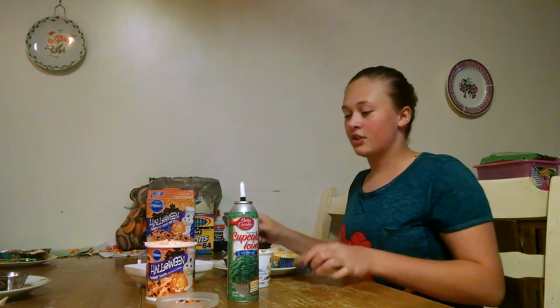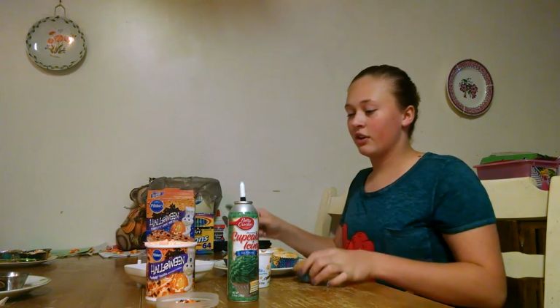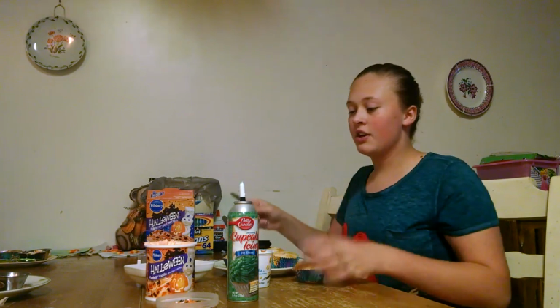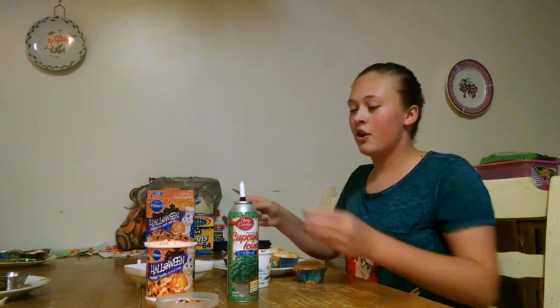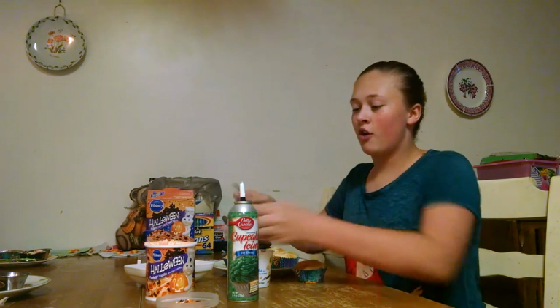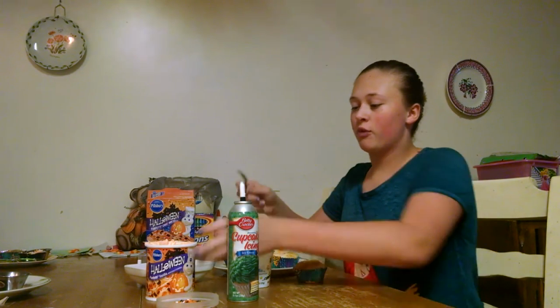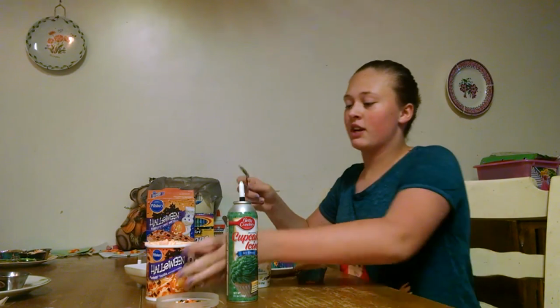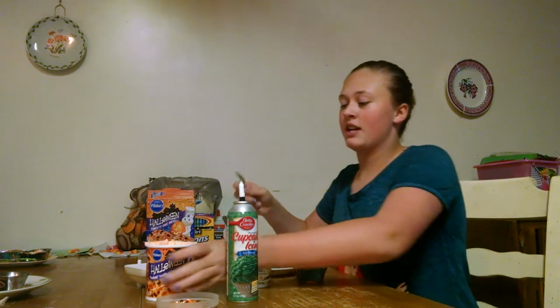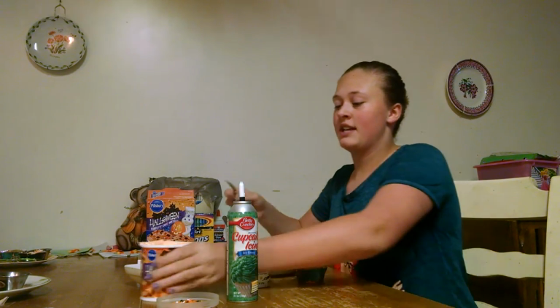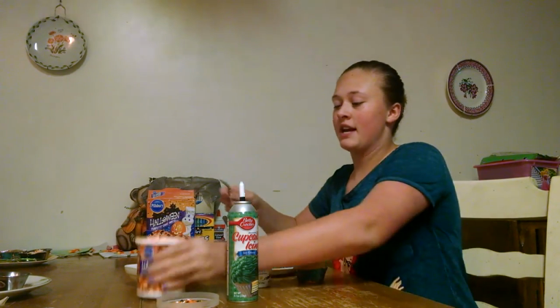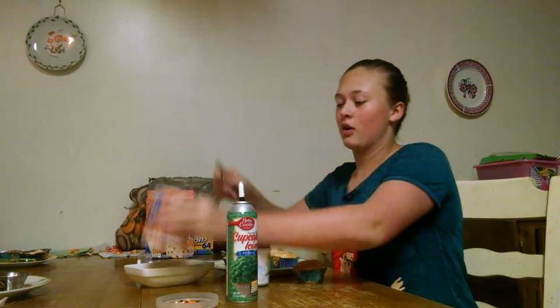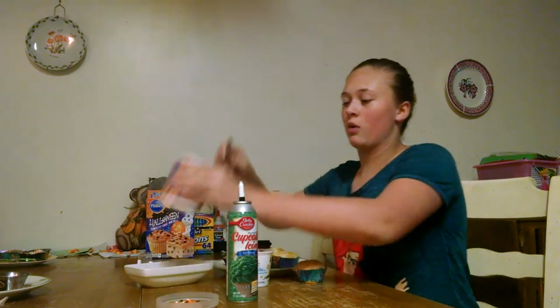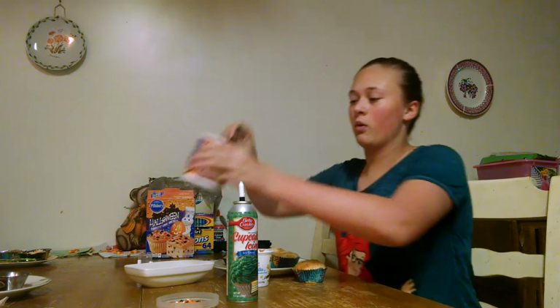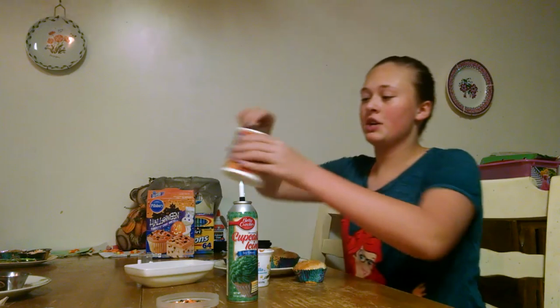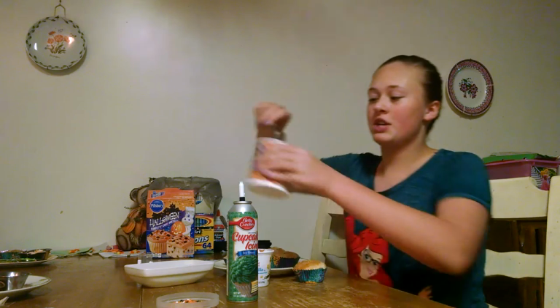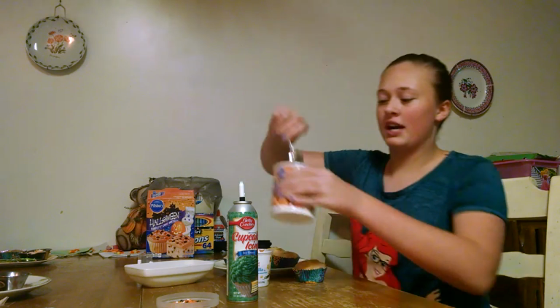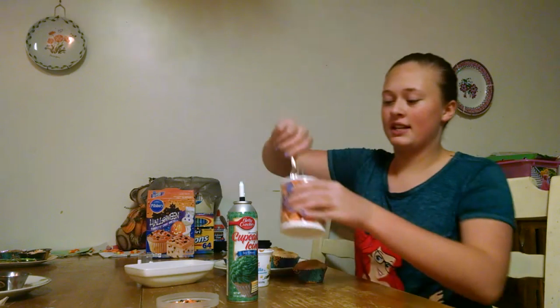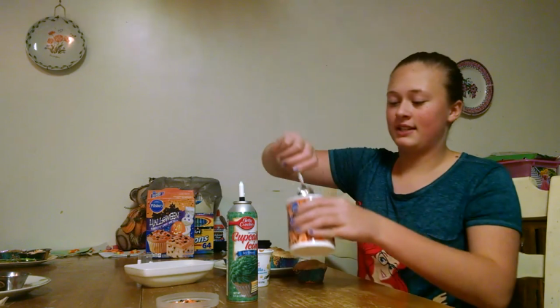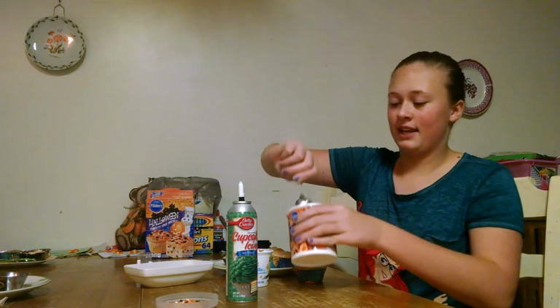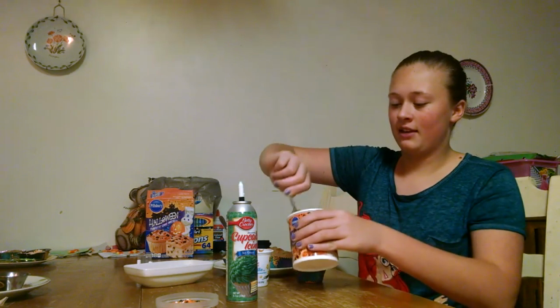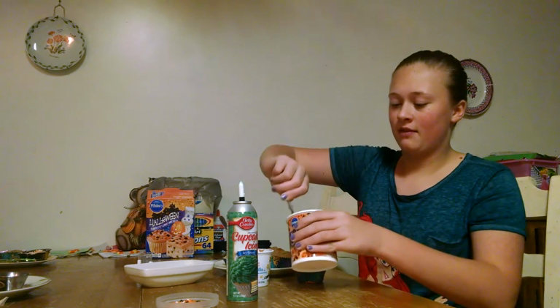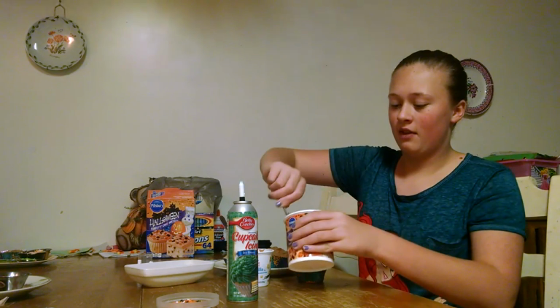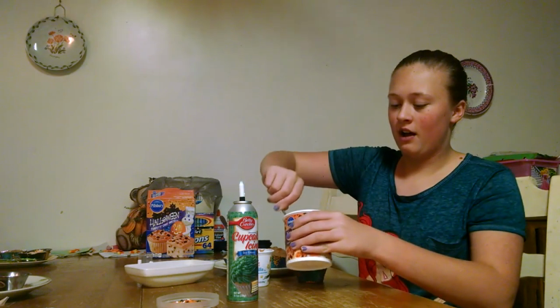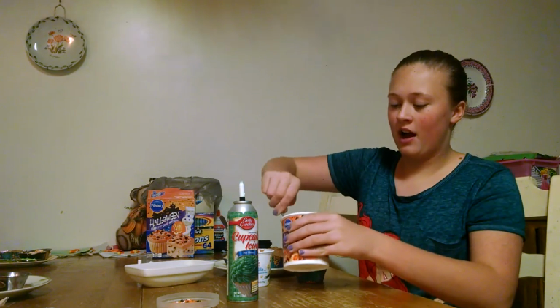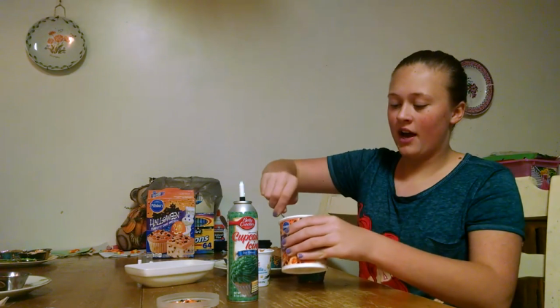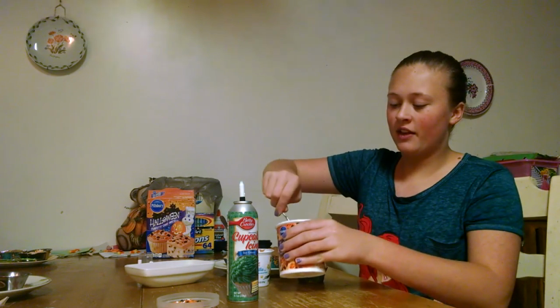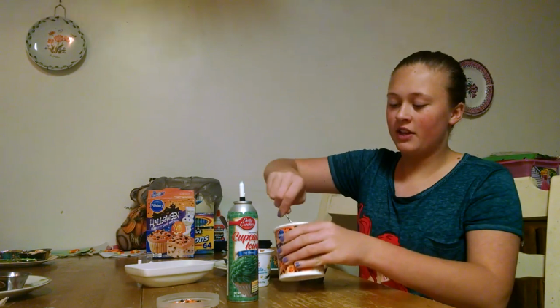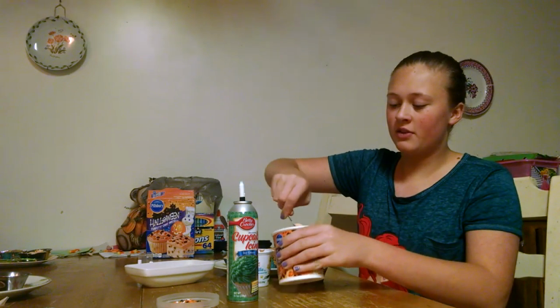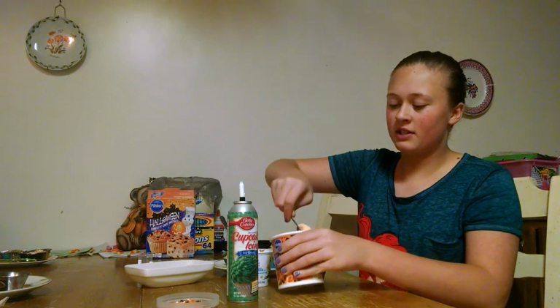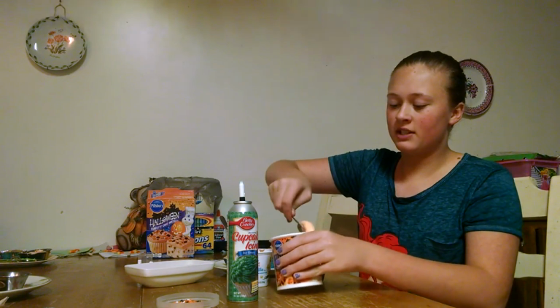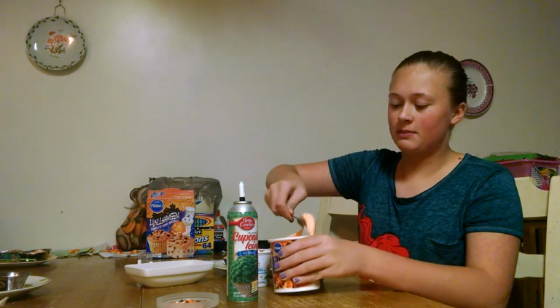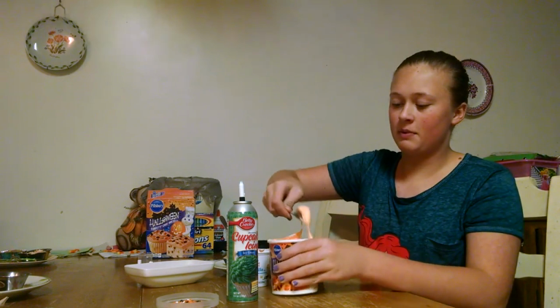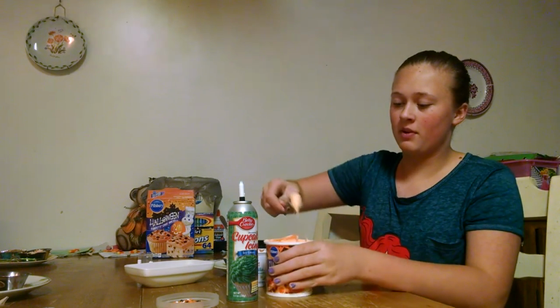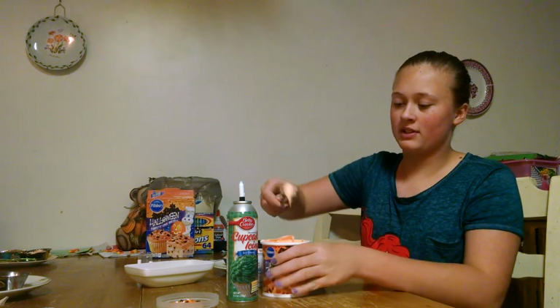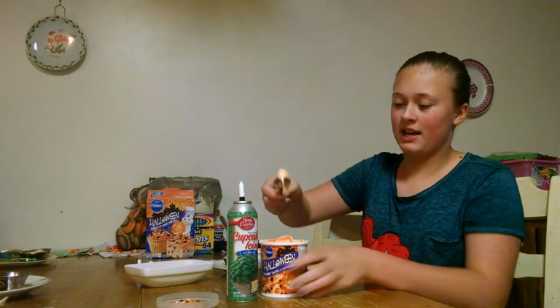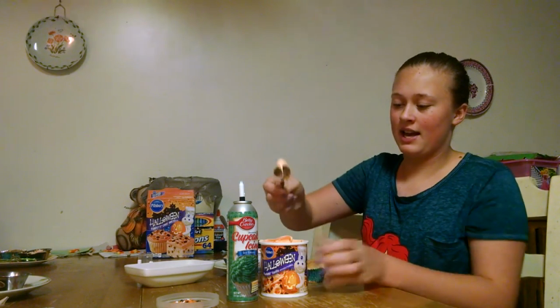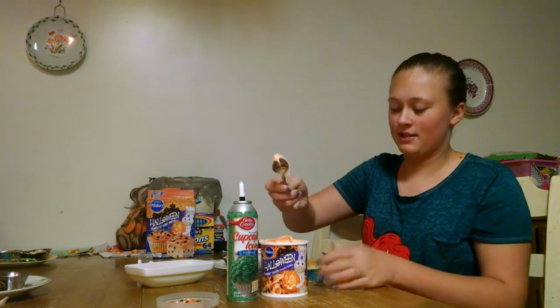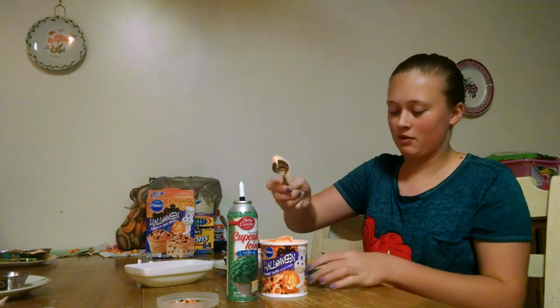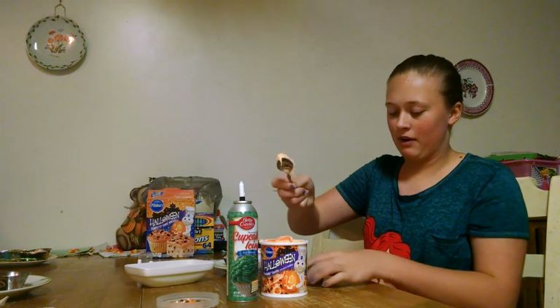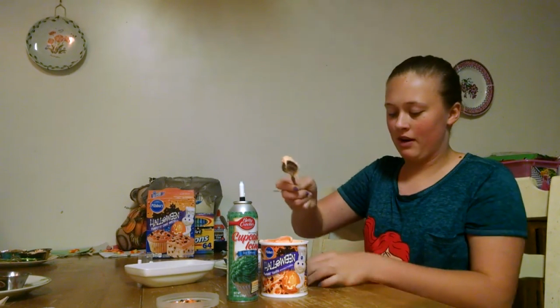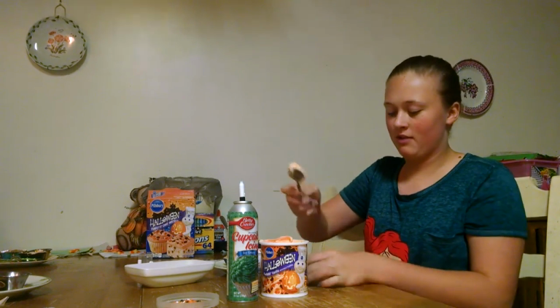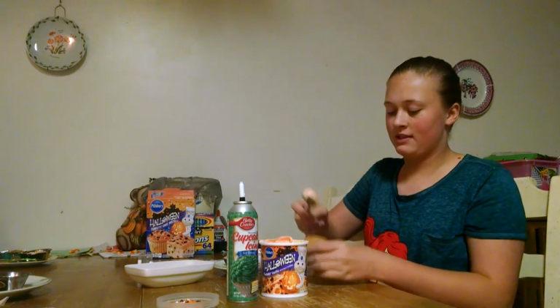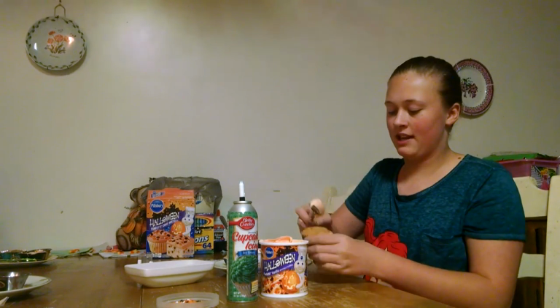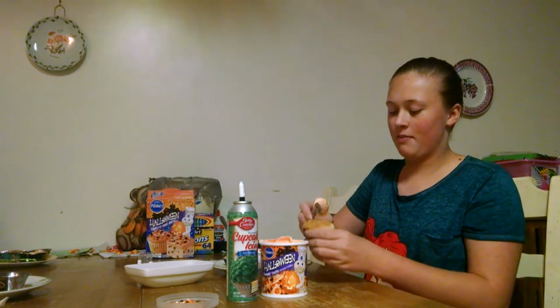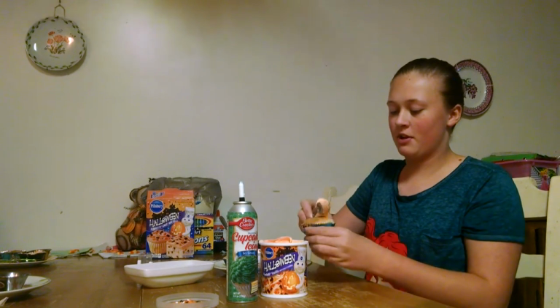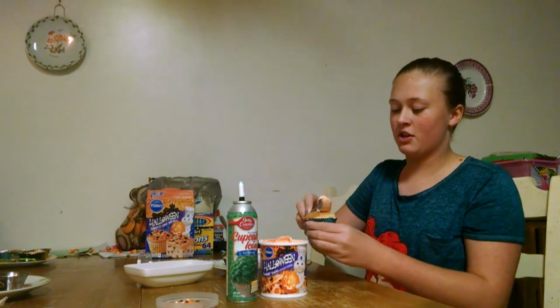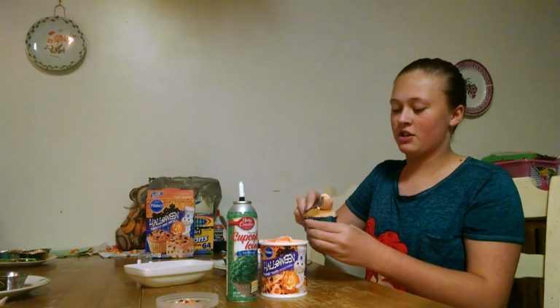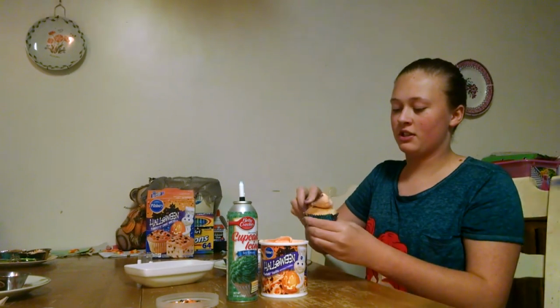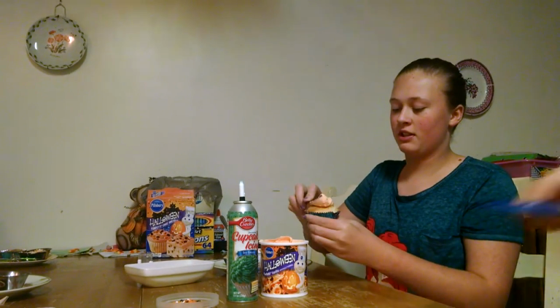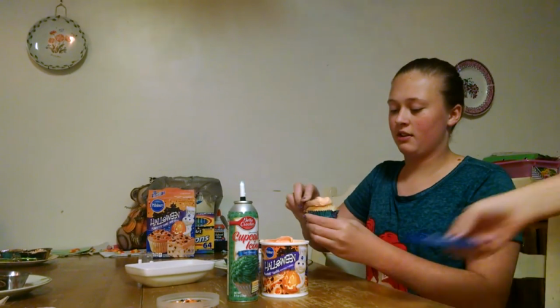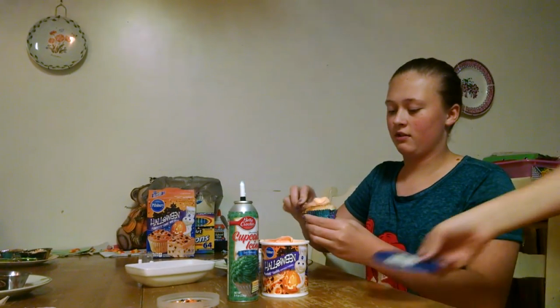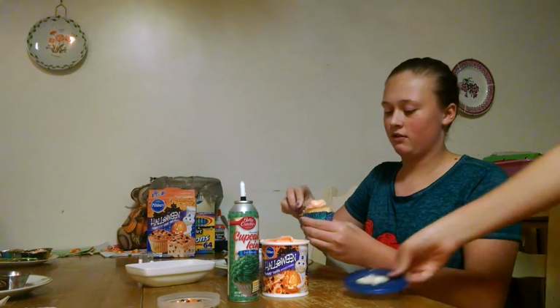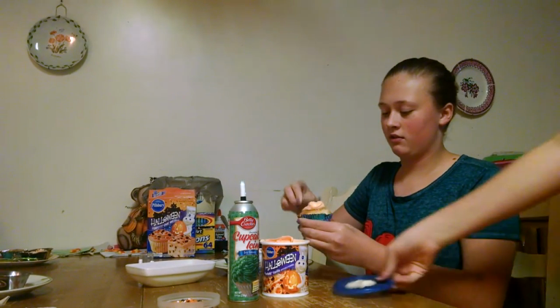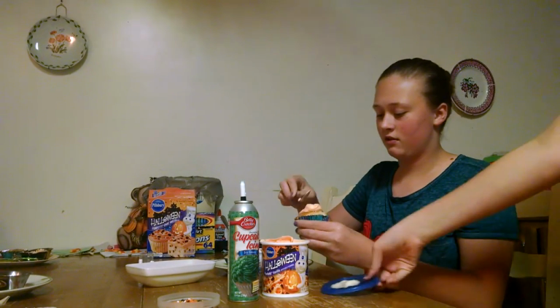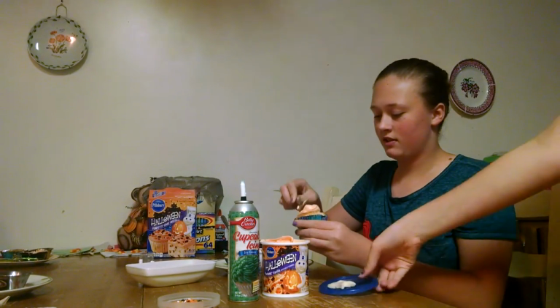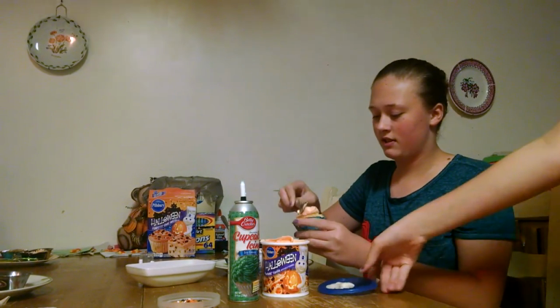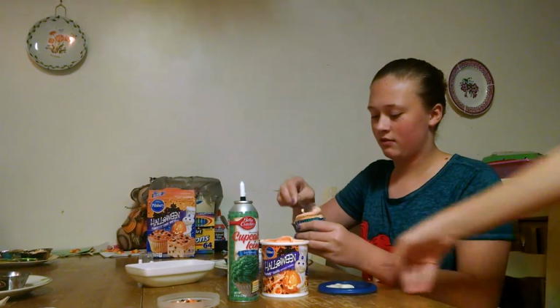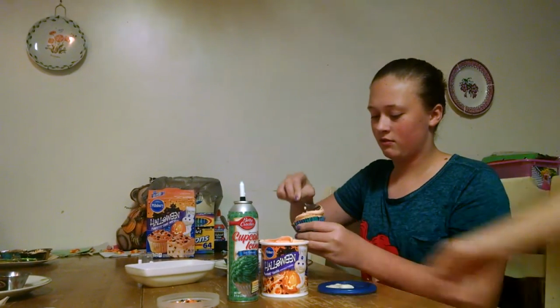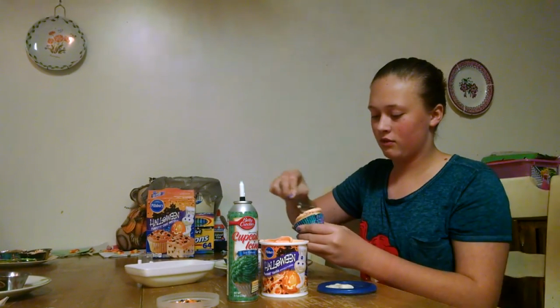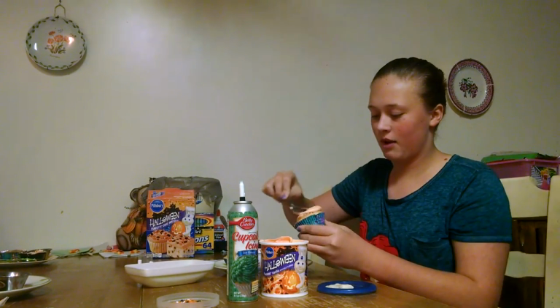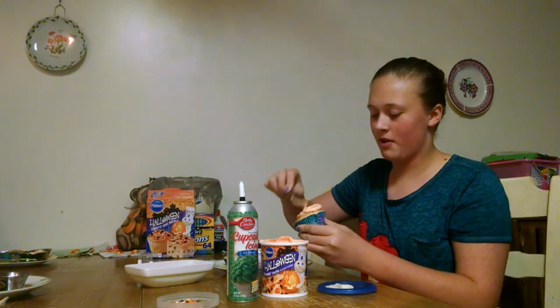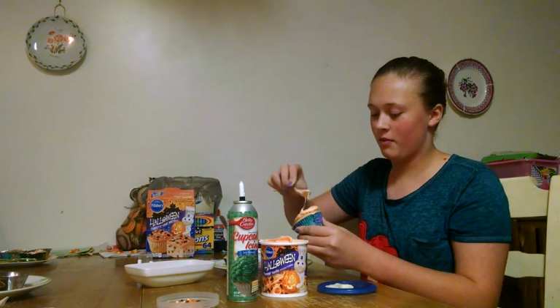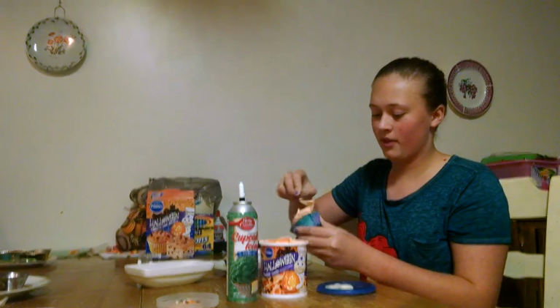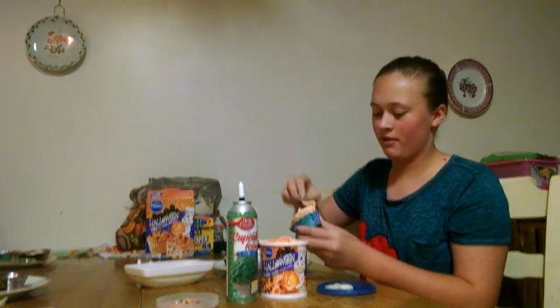Starting off, we're going to take our orange icing. I like using a spoon that has a round tip, and you're just going to rub it on.